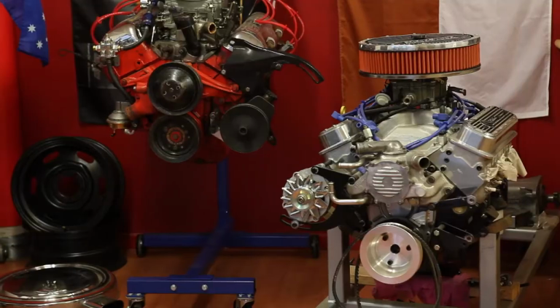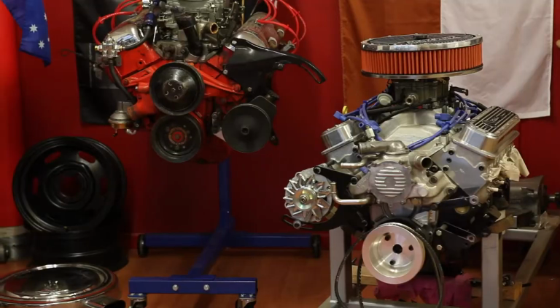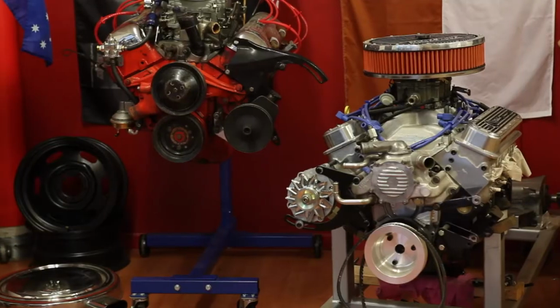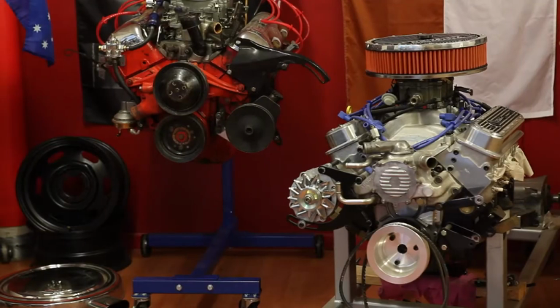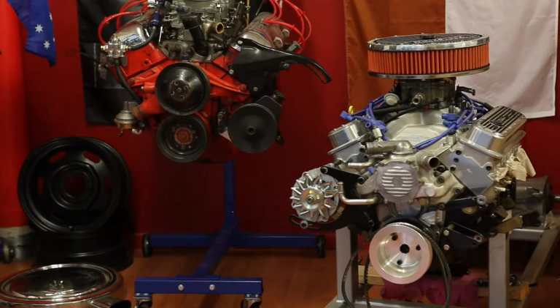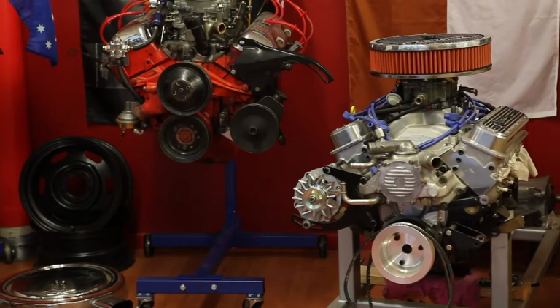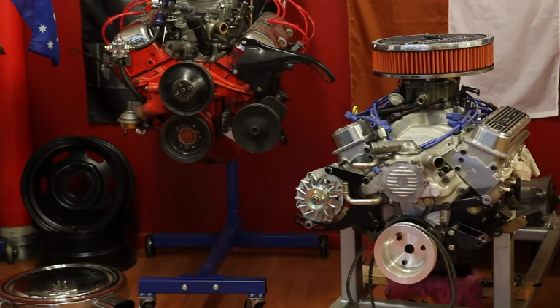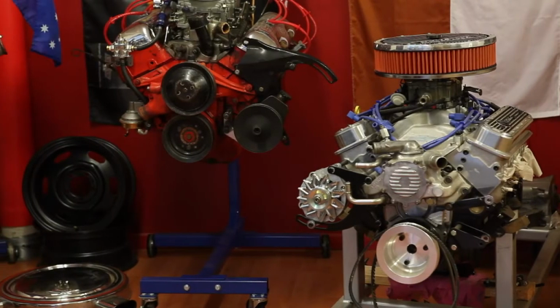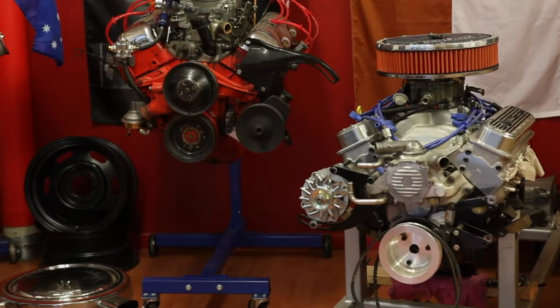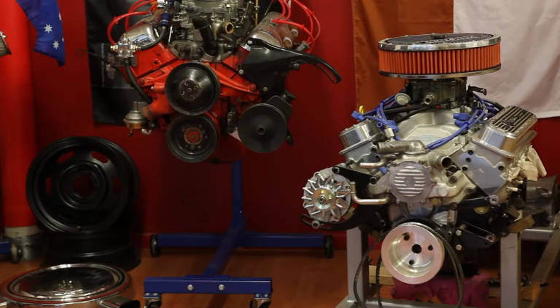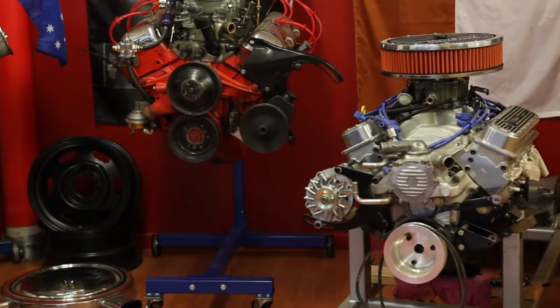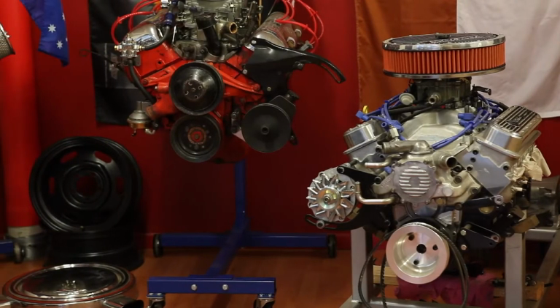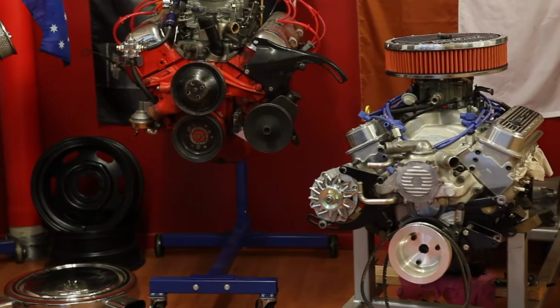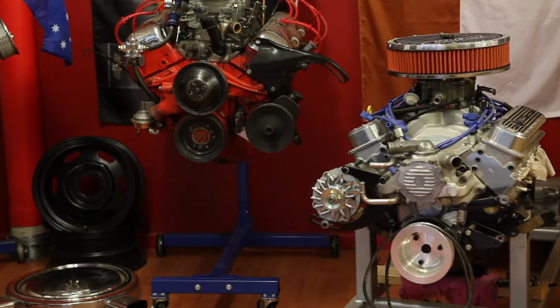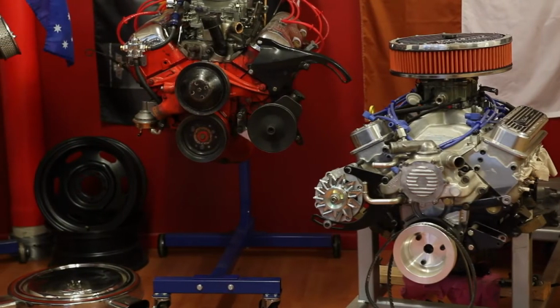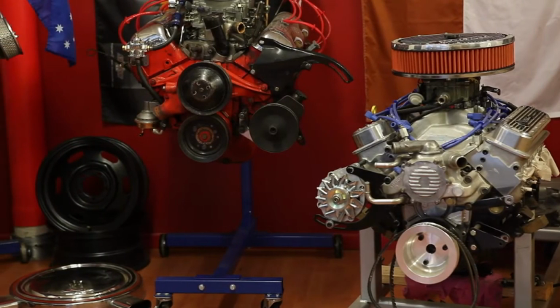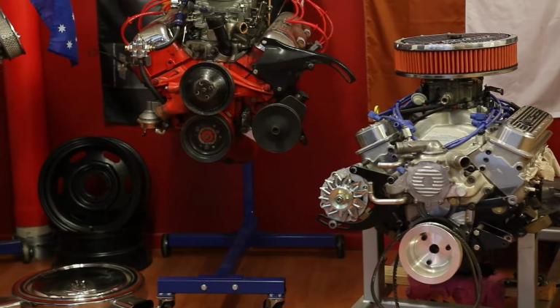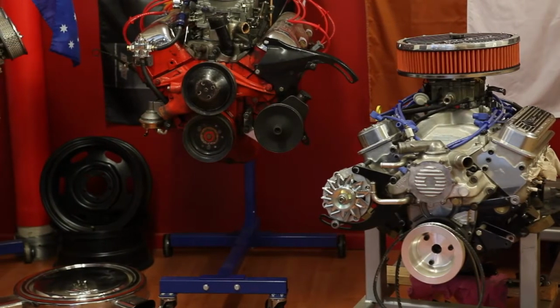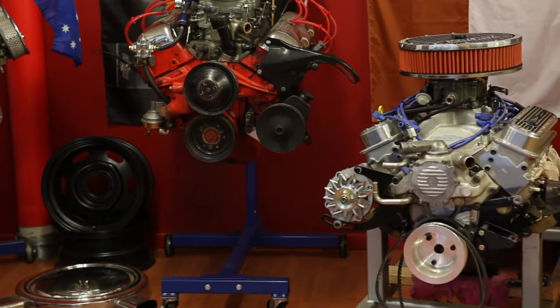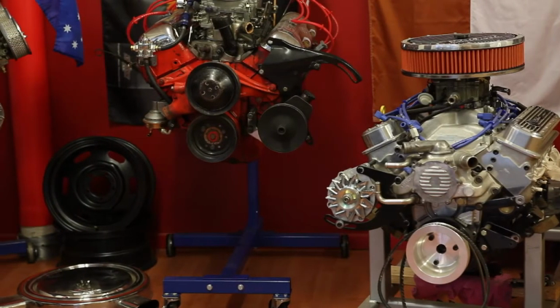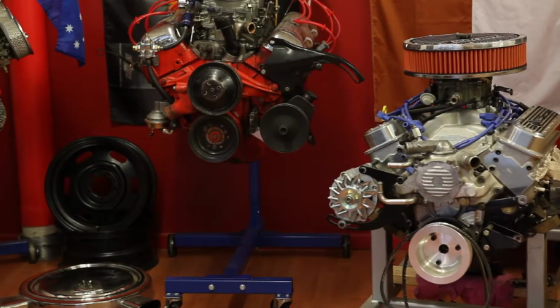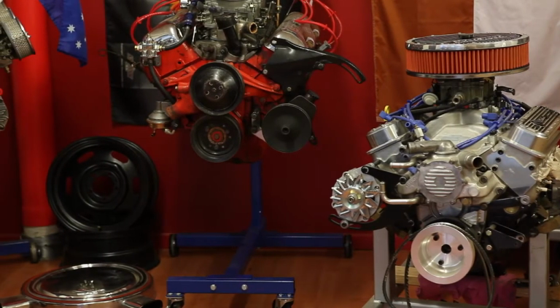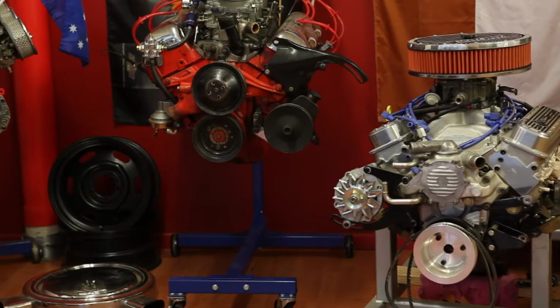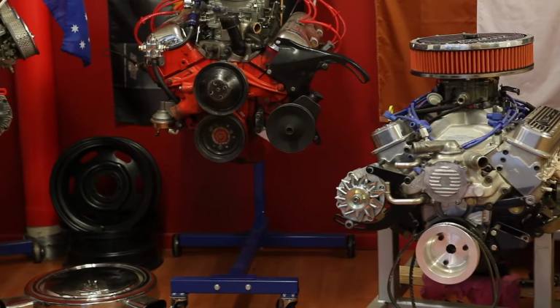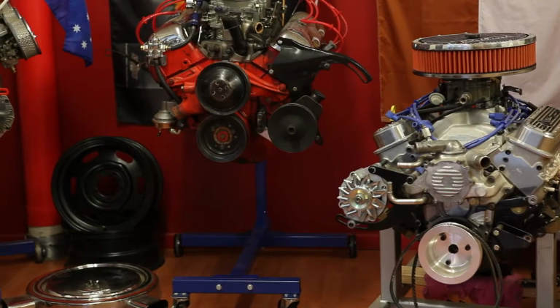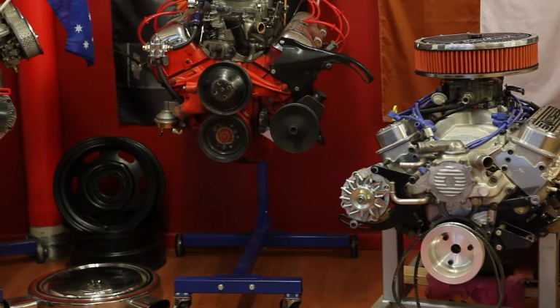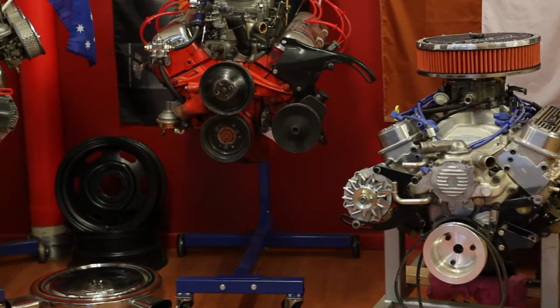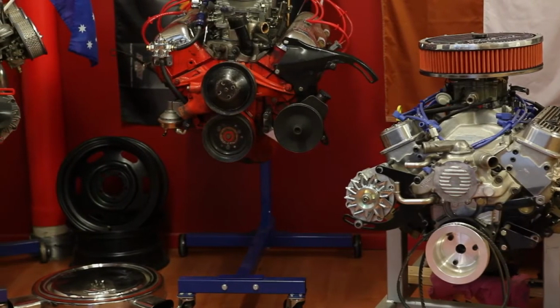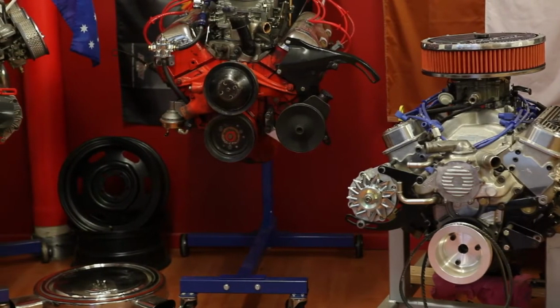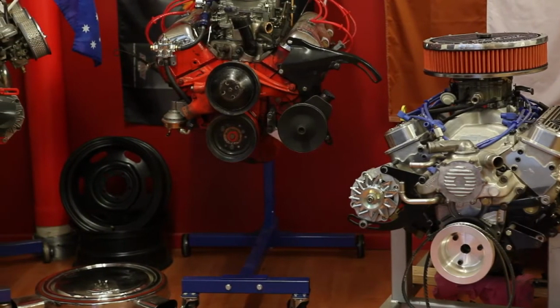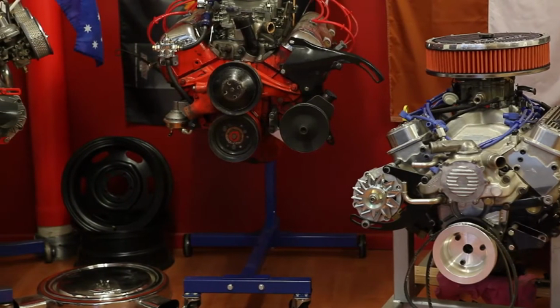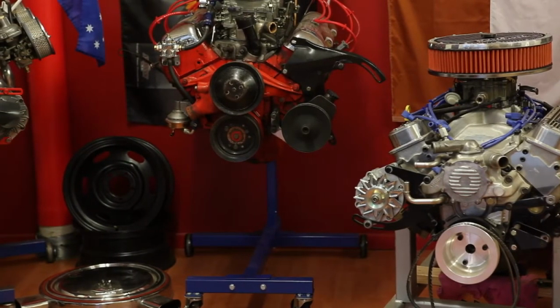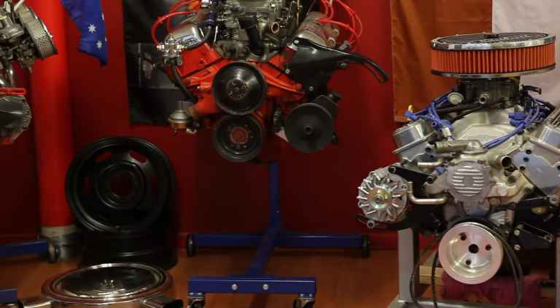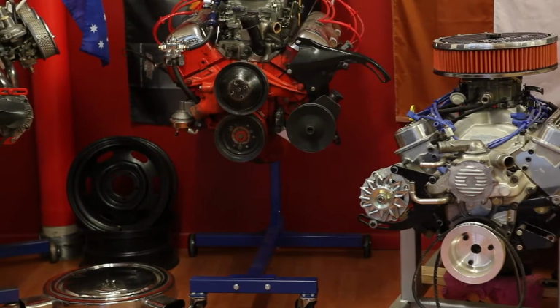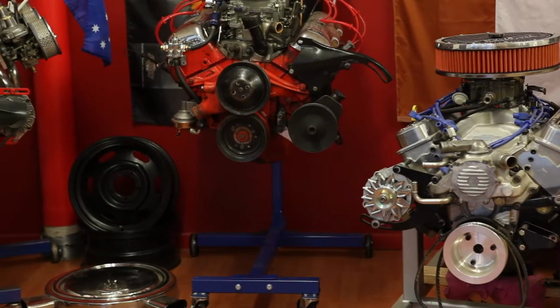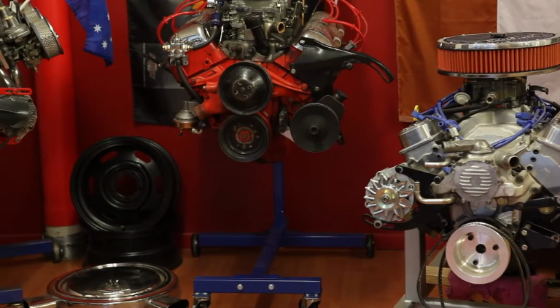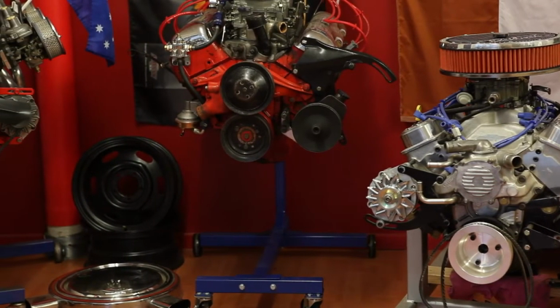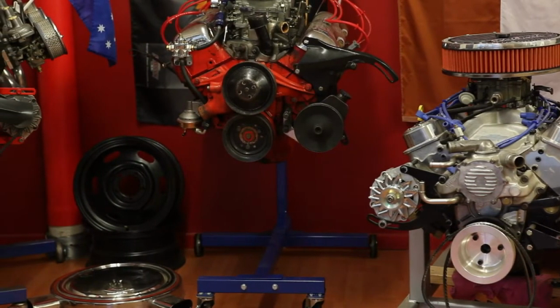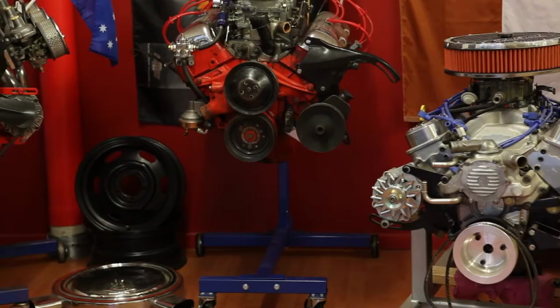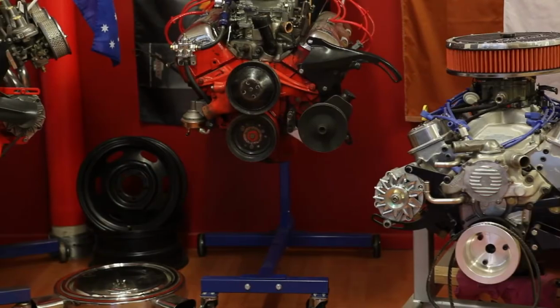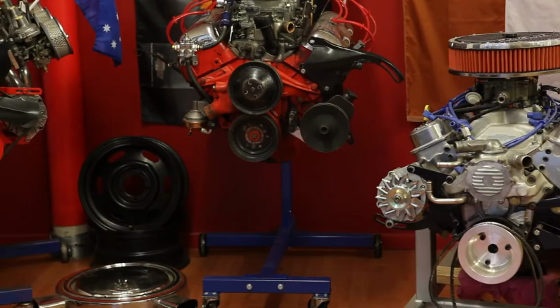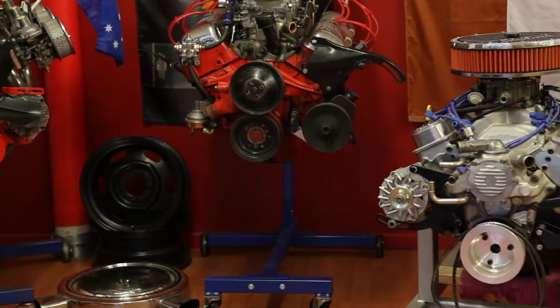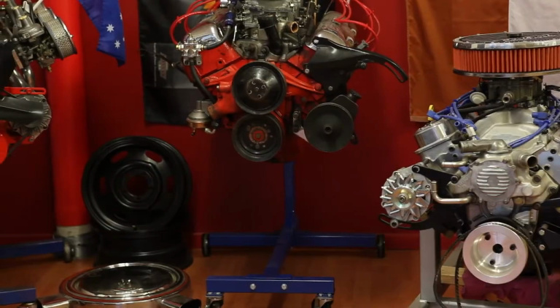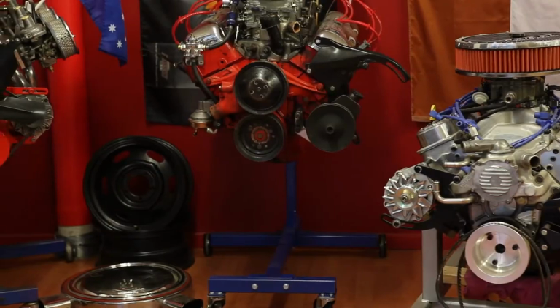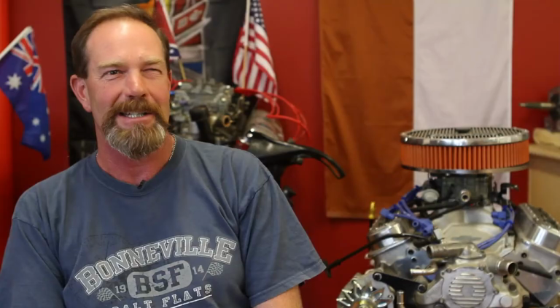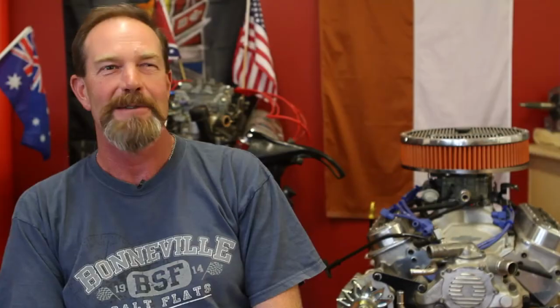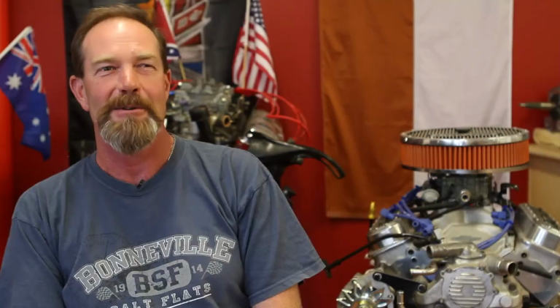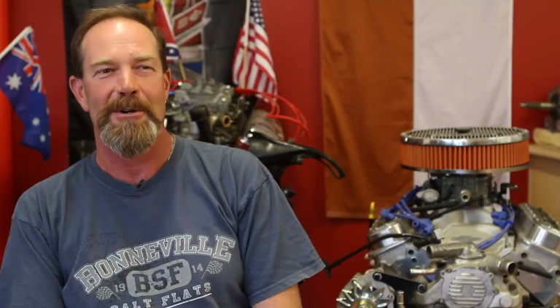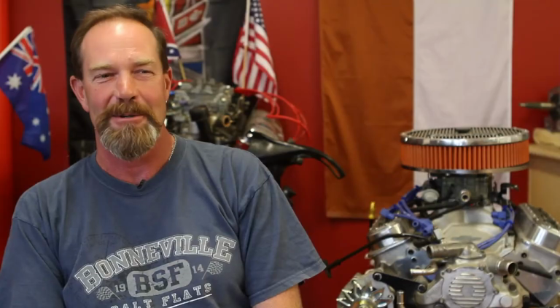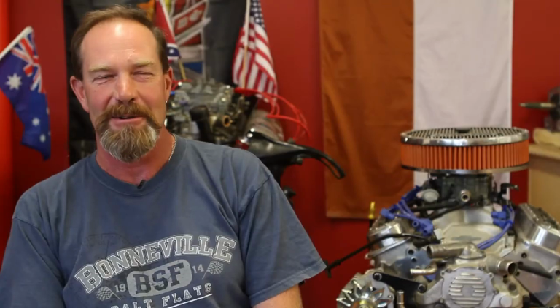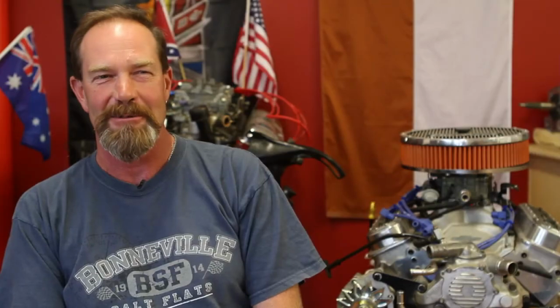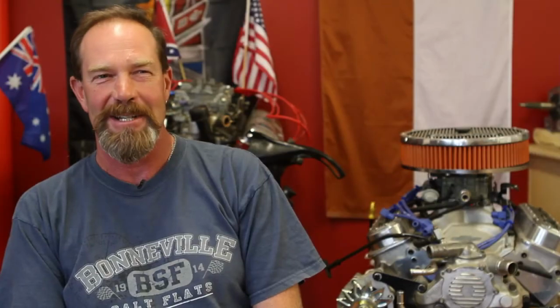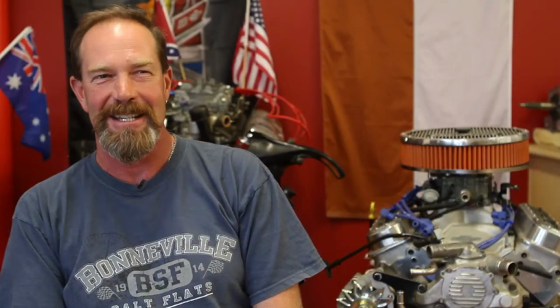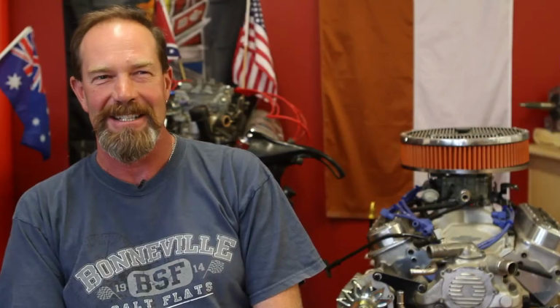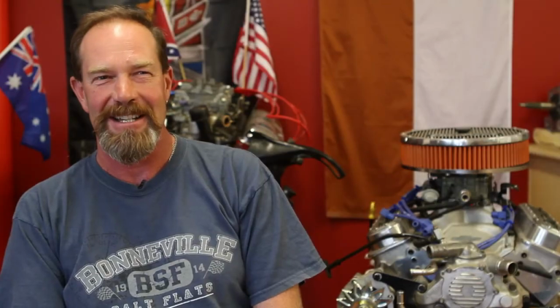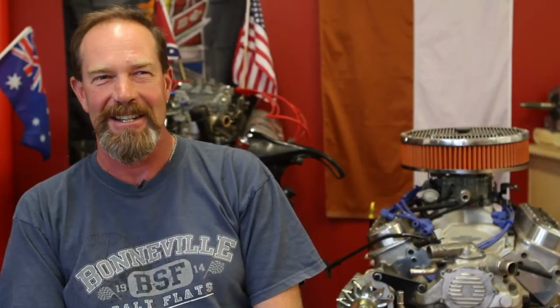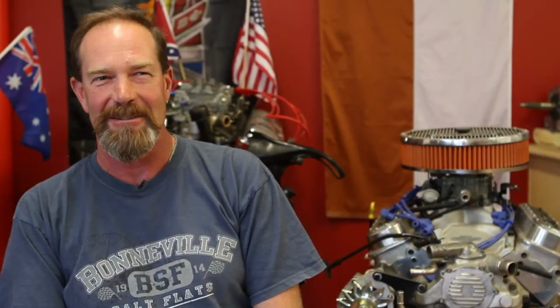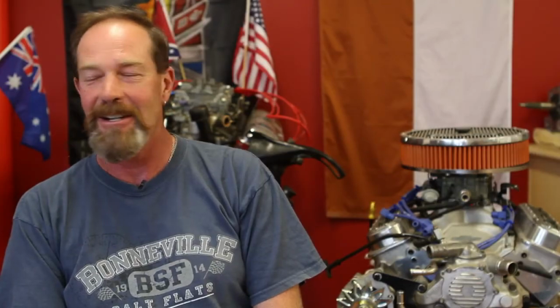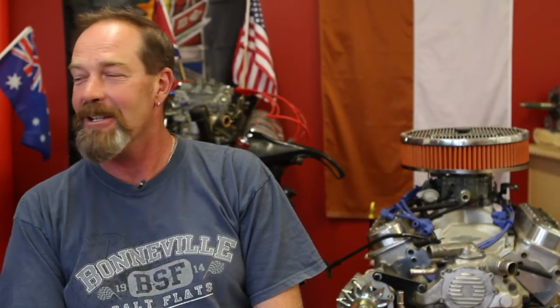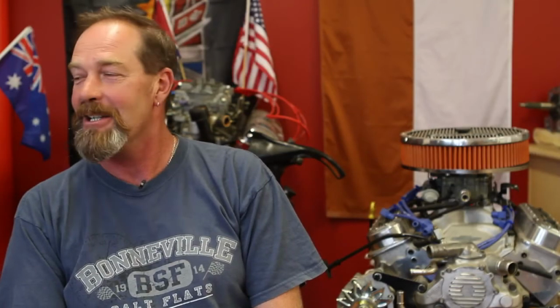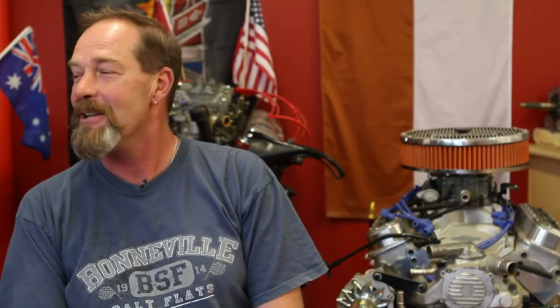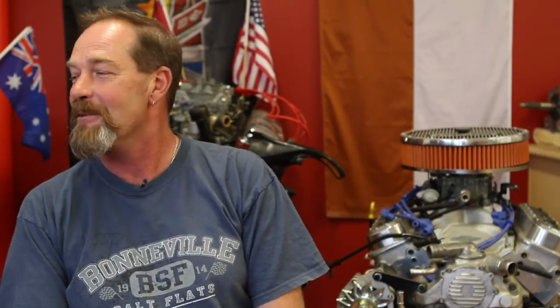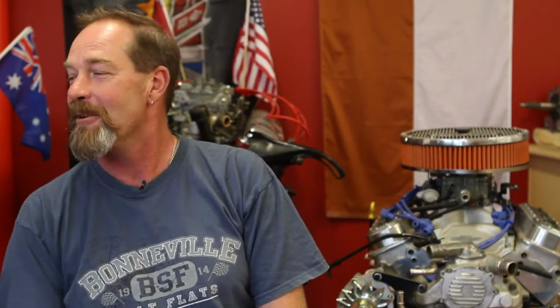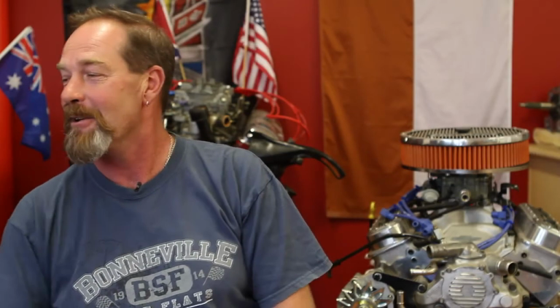But again, the reason they're in the front room here is a bit of a display for the shop. And of course, I get to keep an eye on them every day.